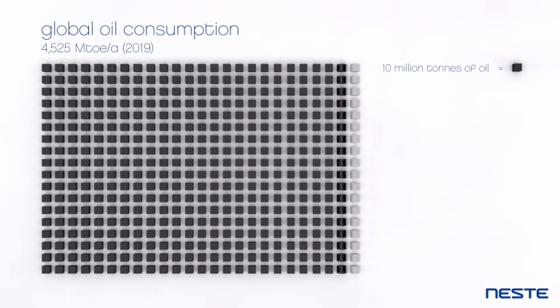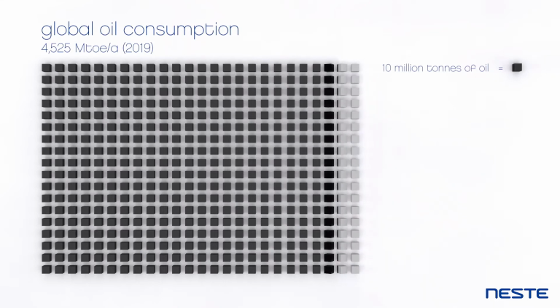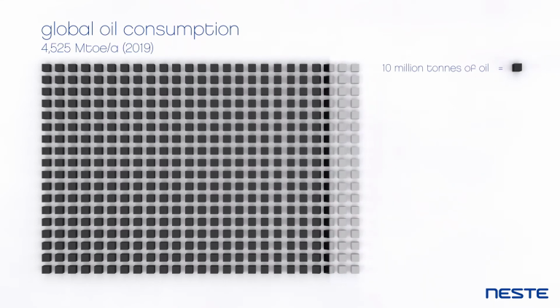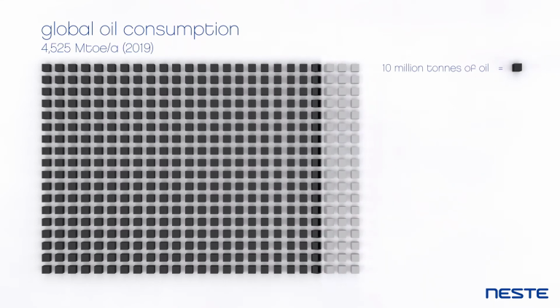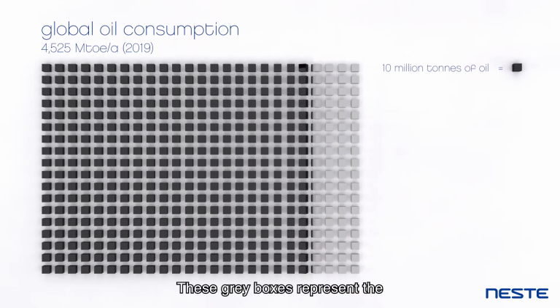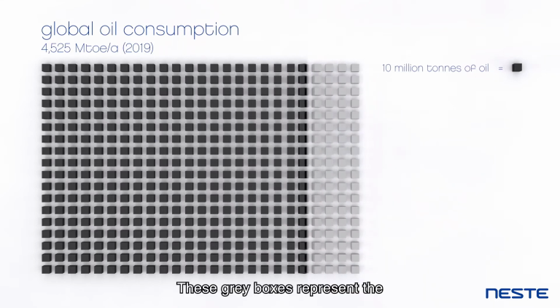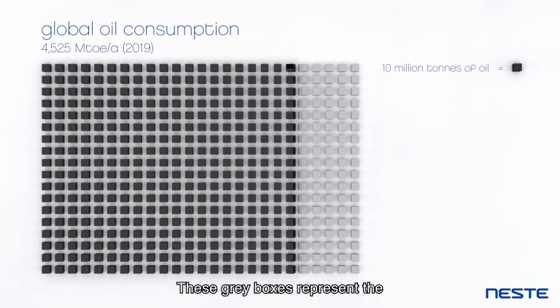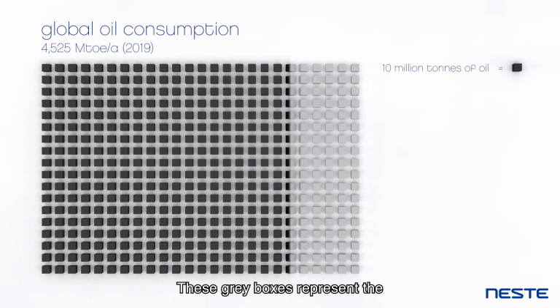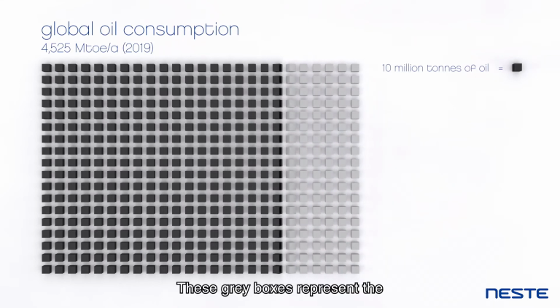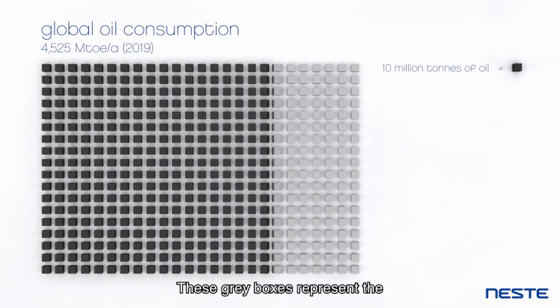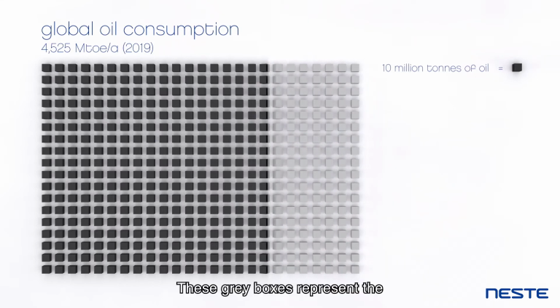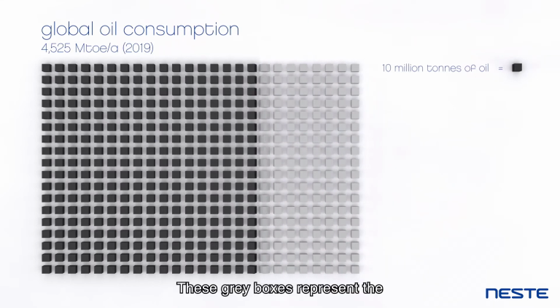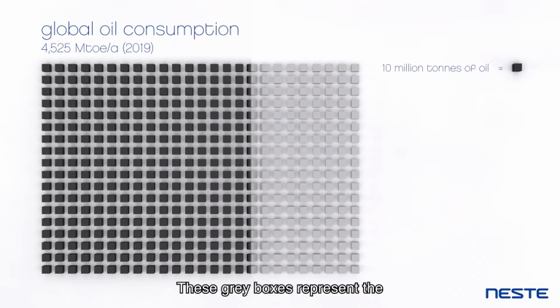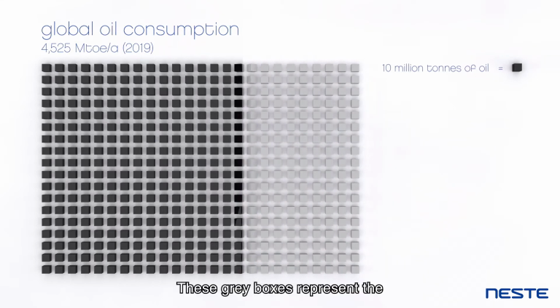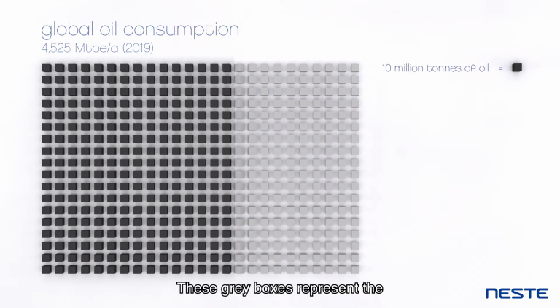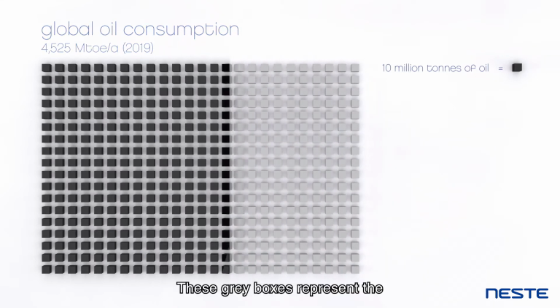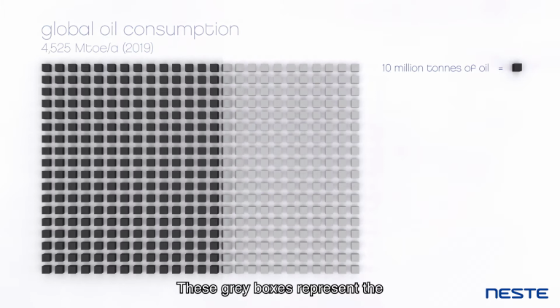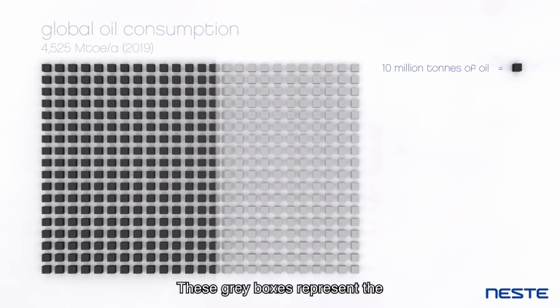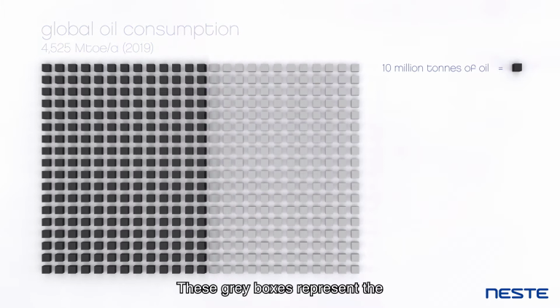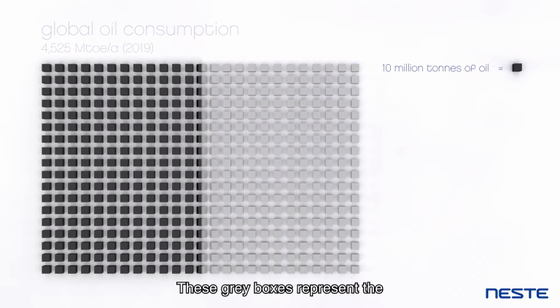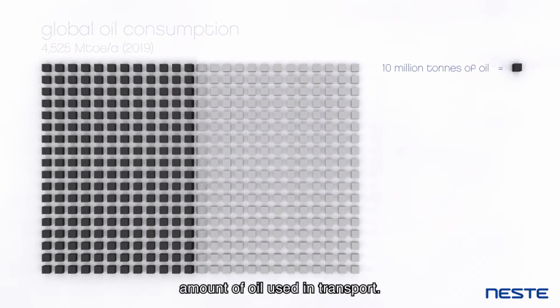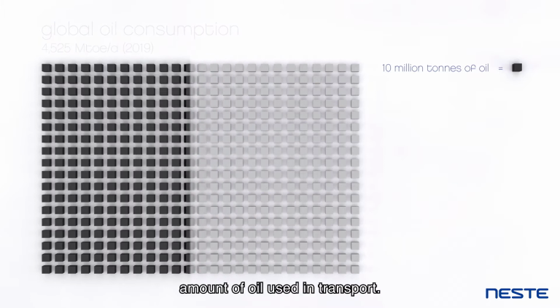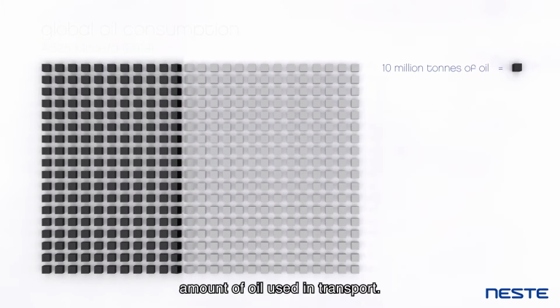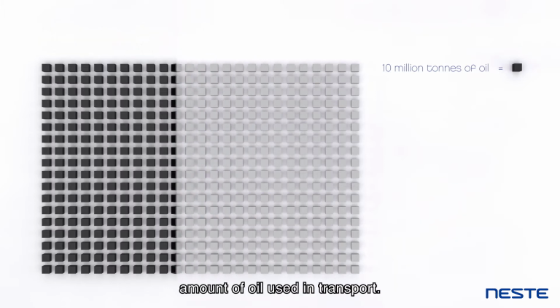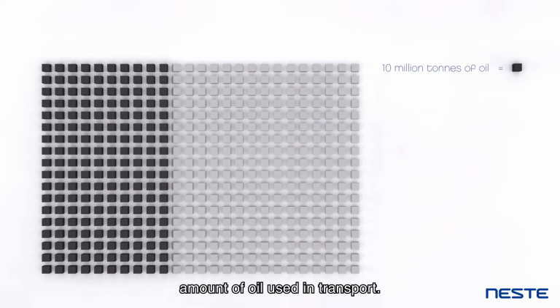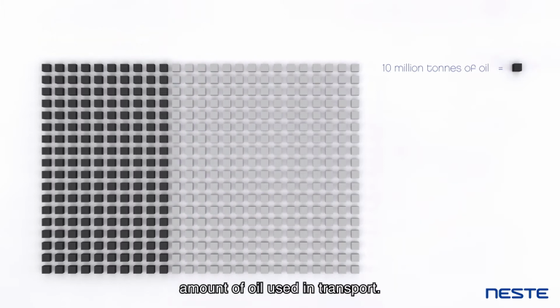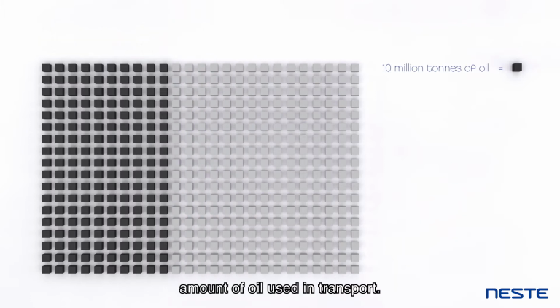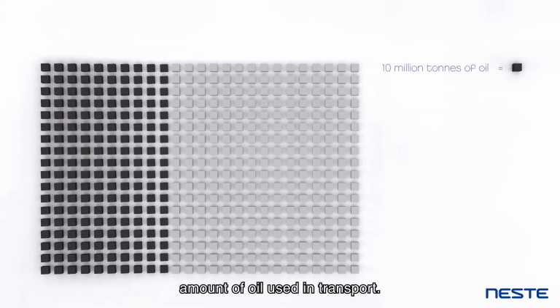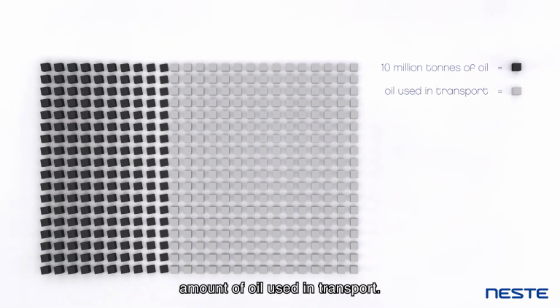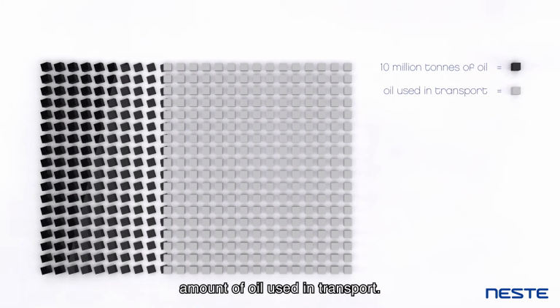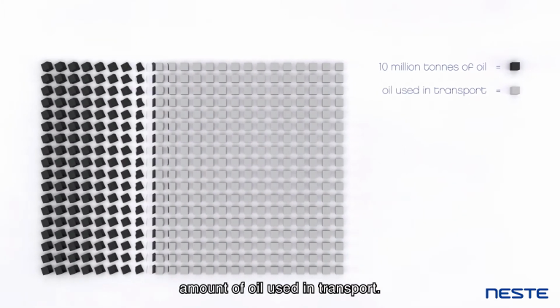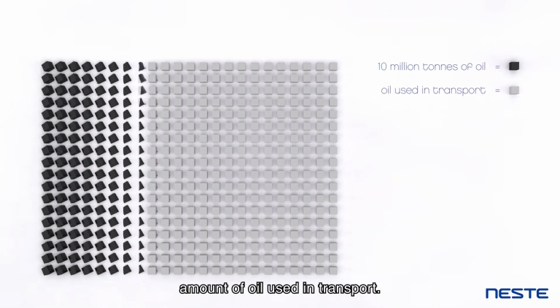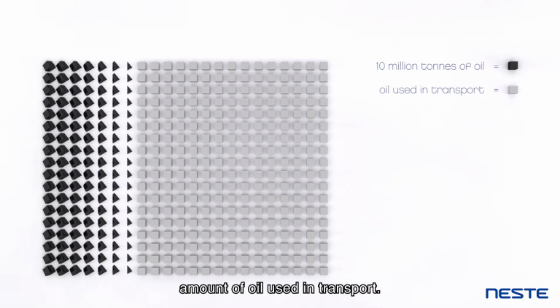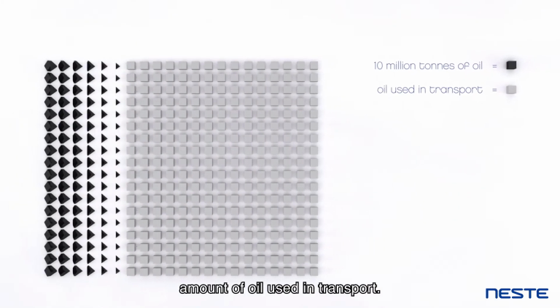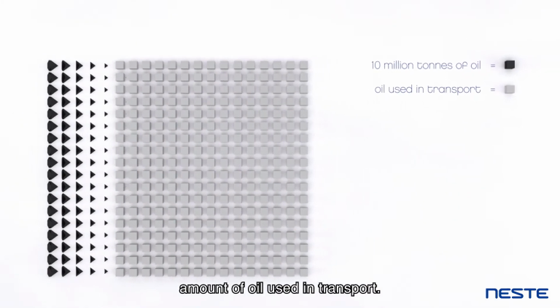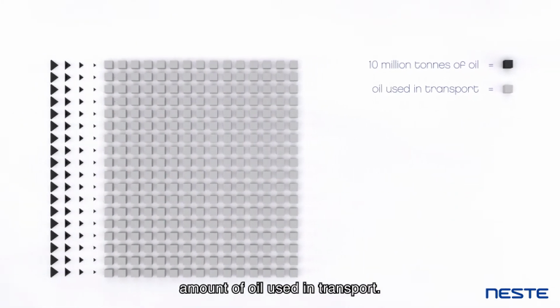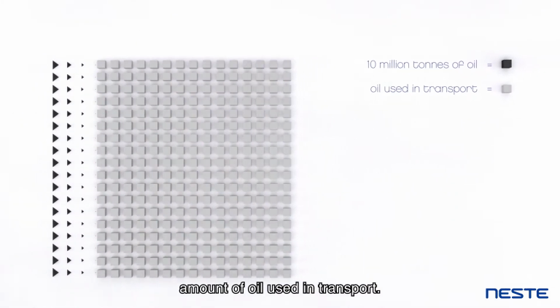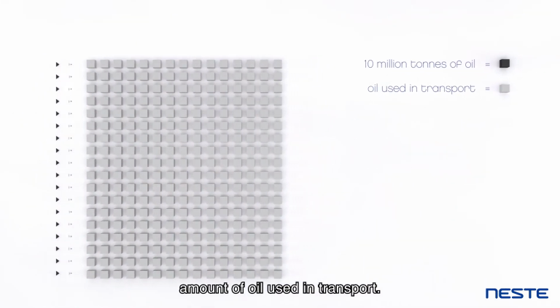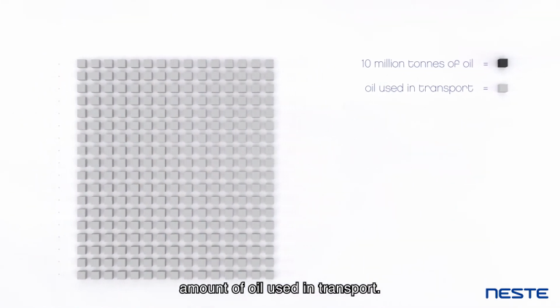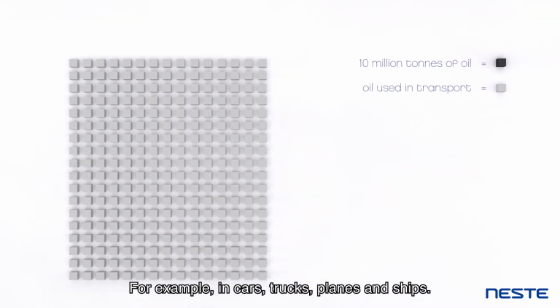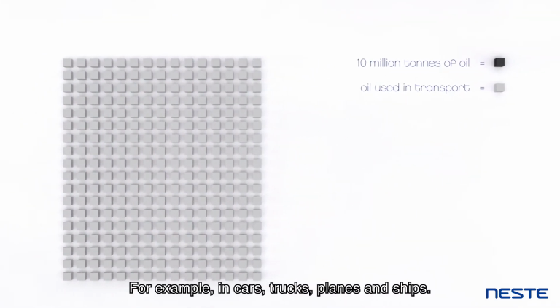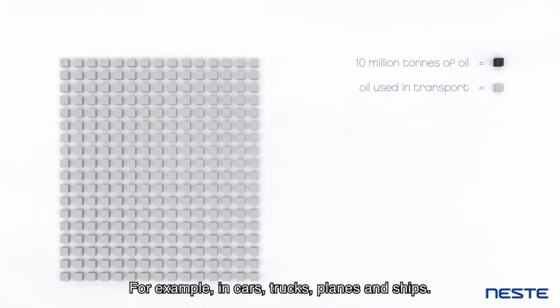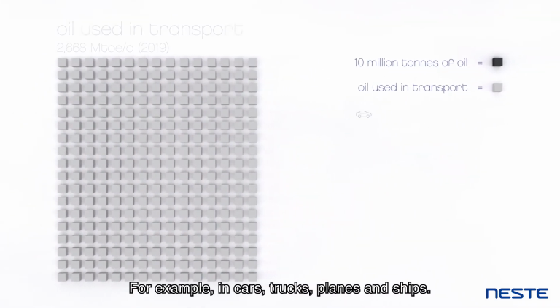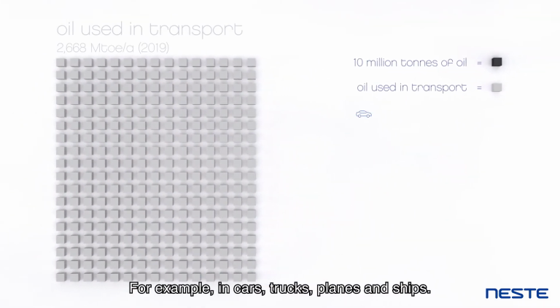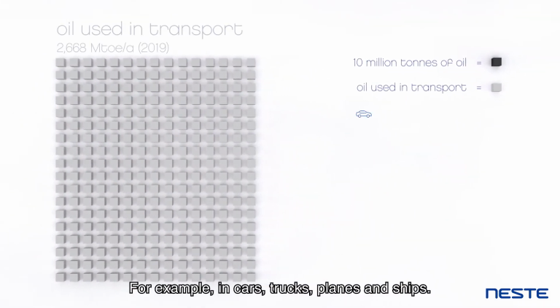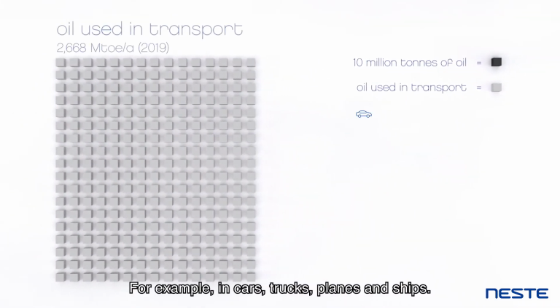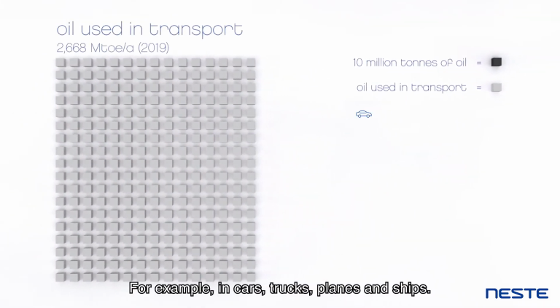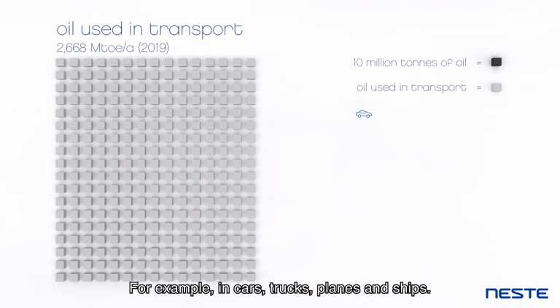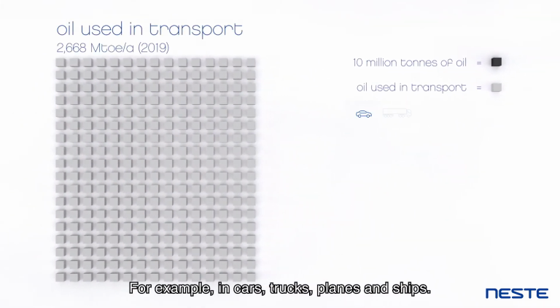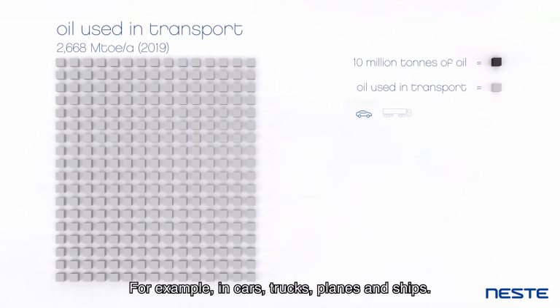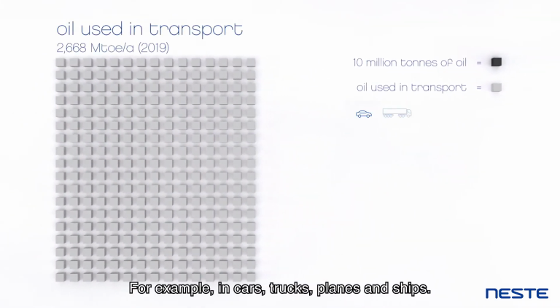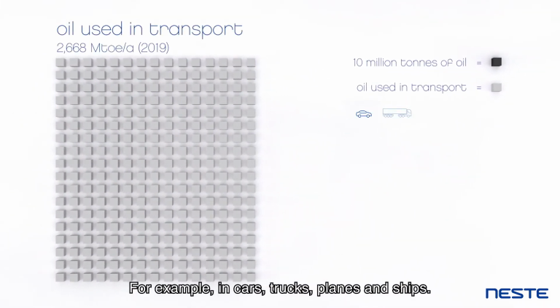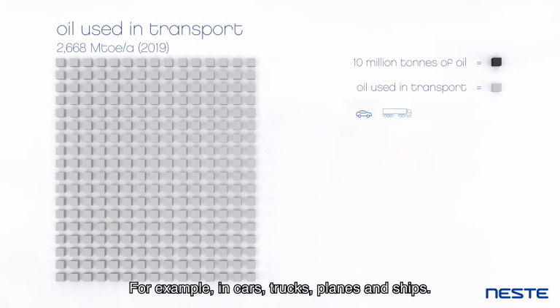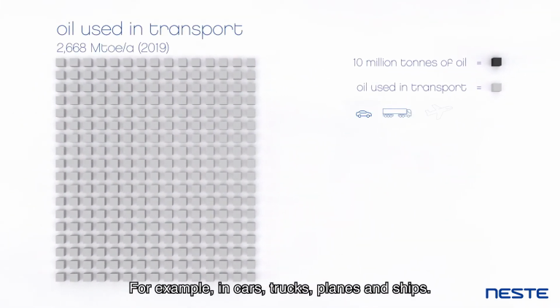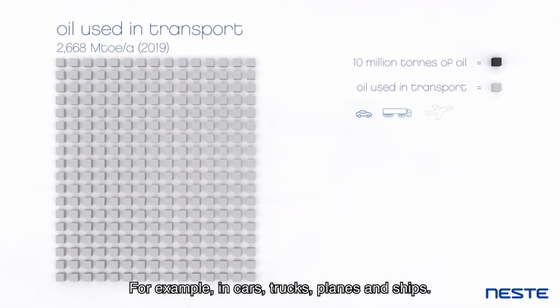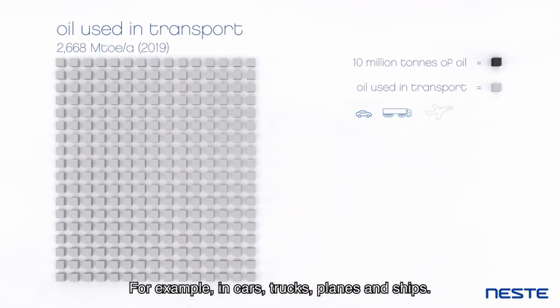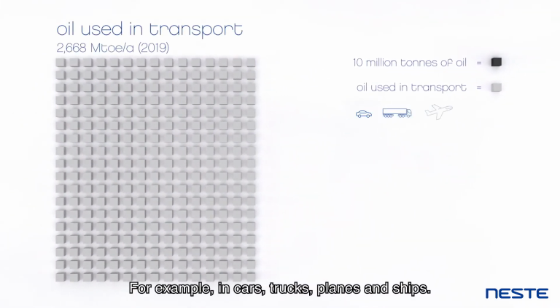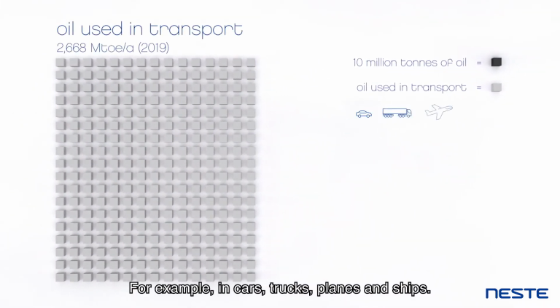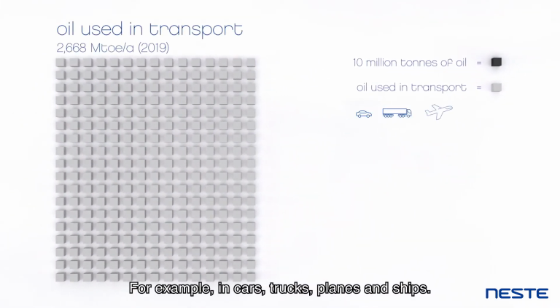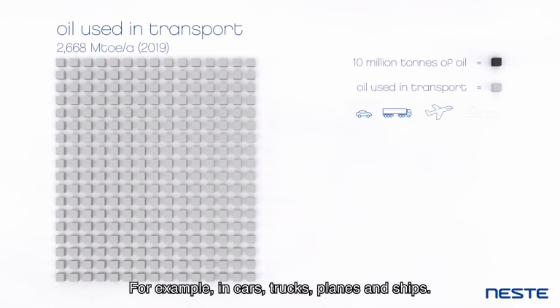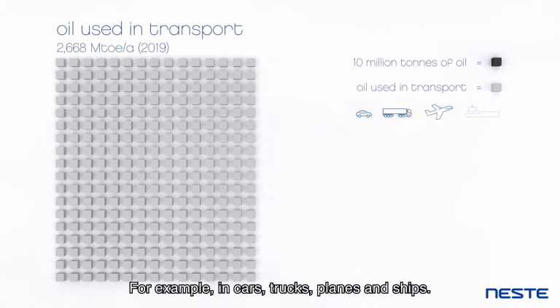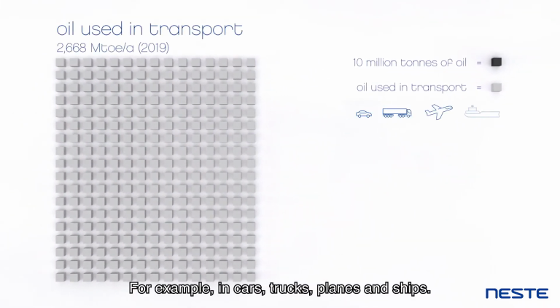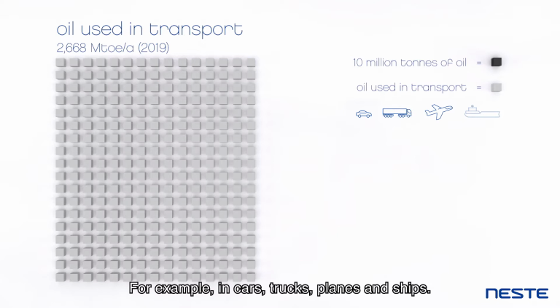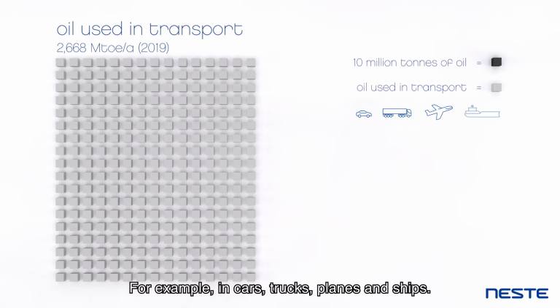These grey boxes represent the amount of oil used in transport, for example in cars, trucks, planes and ships.